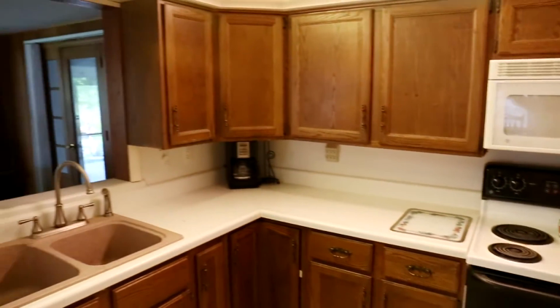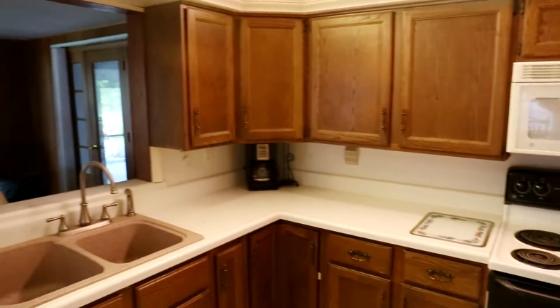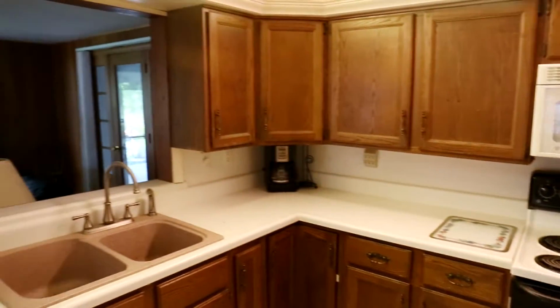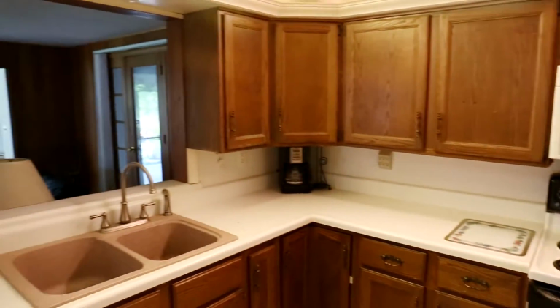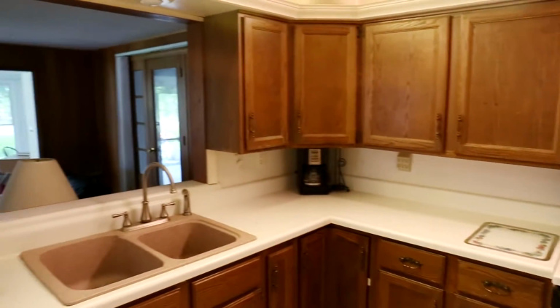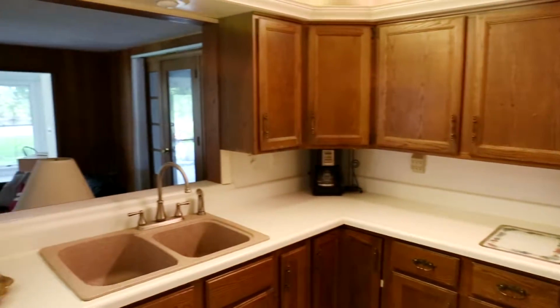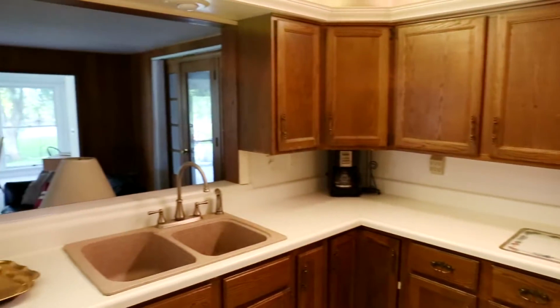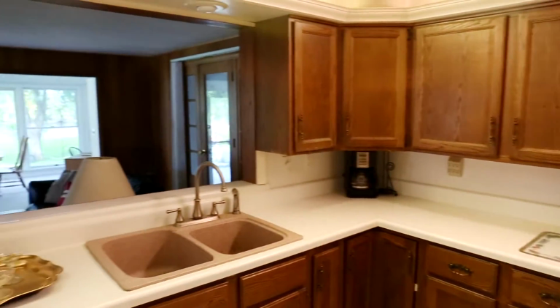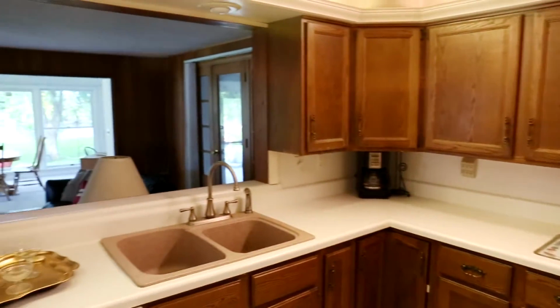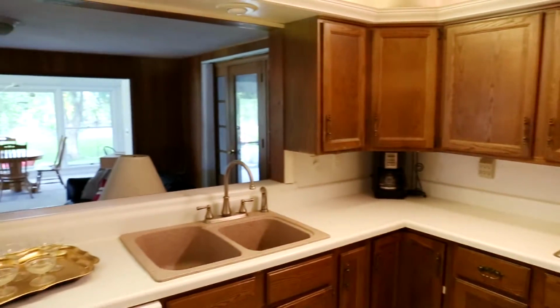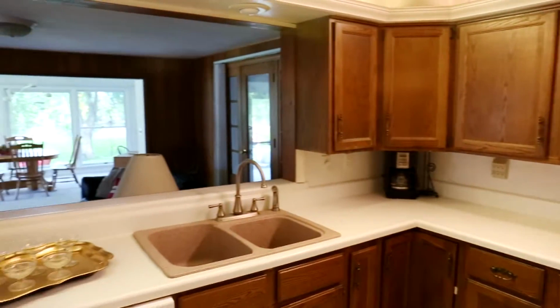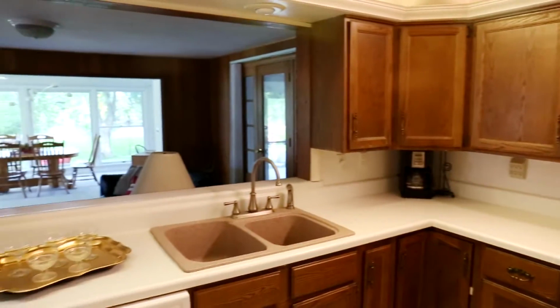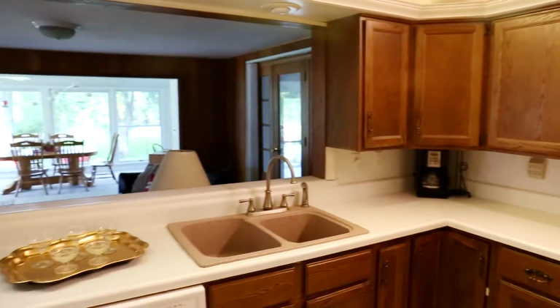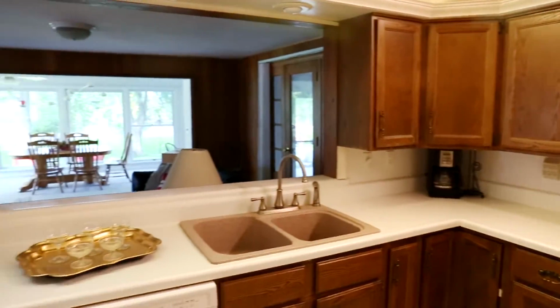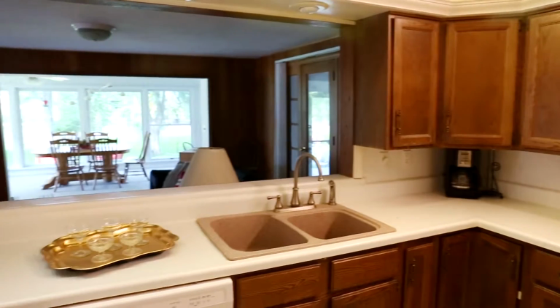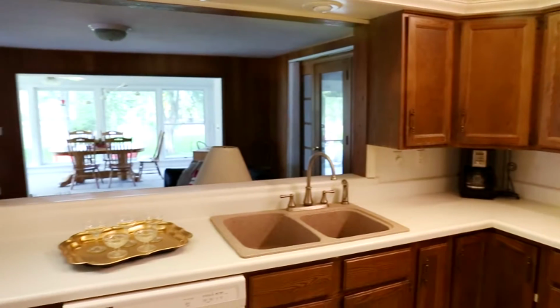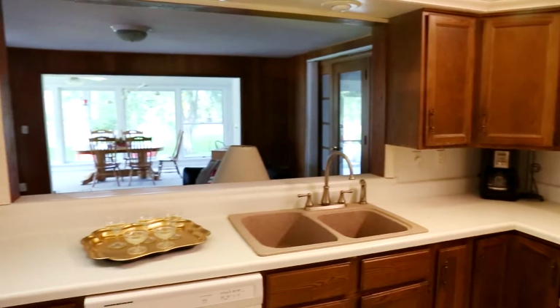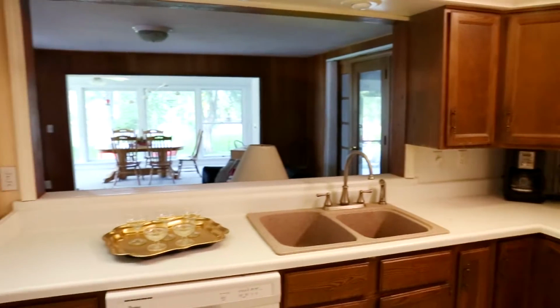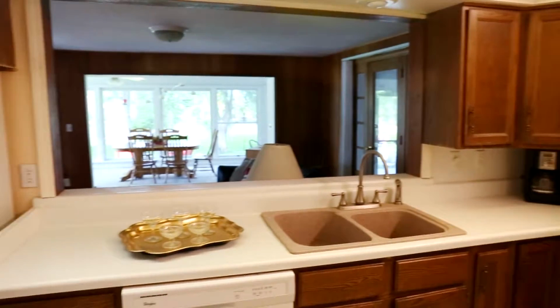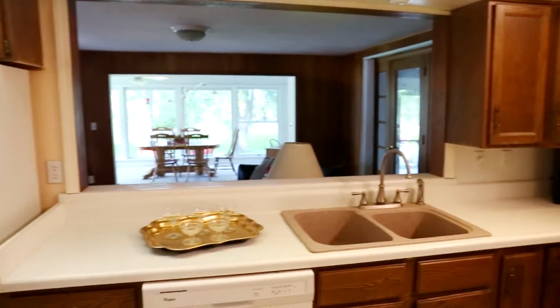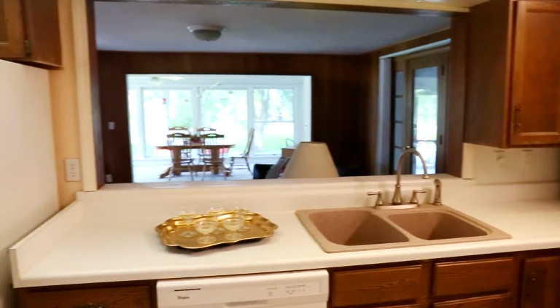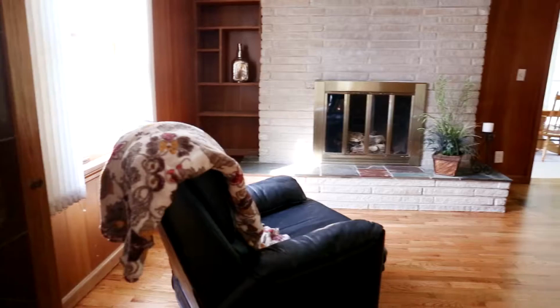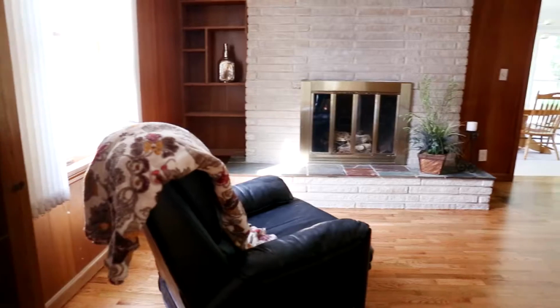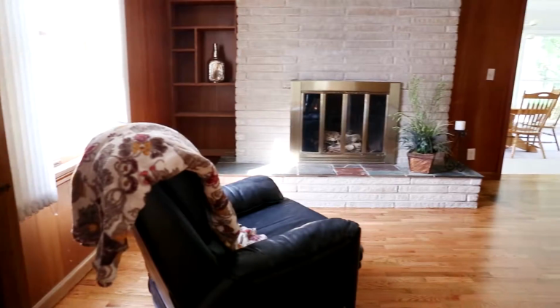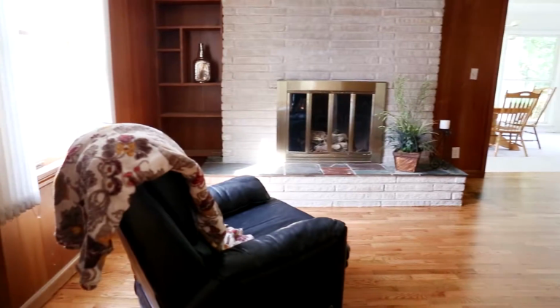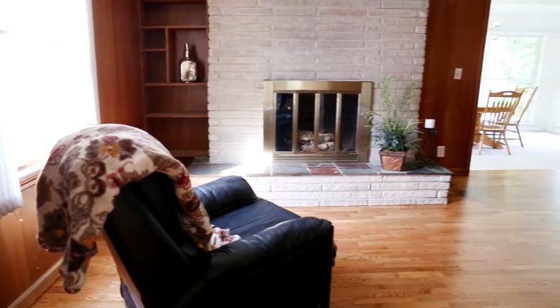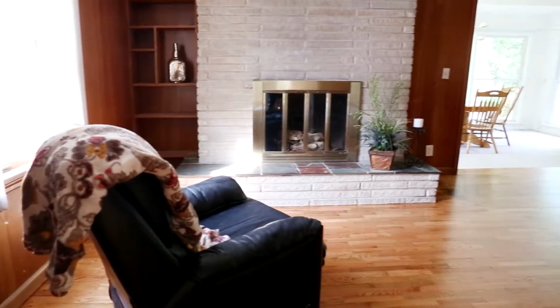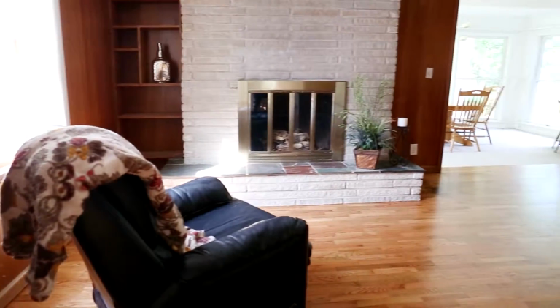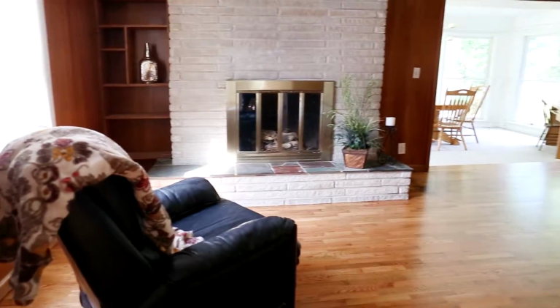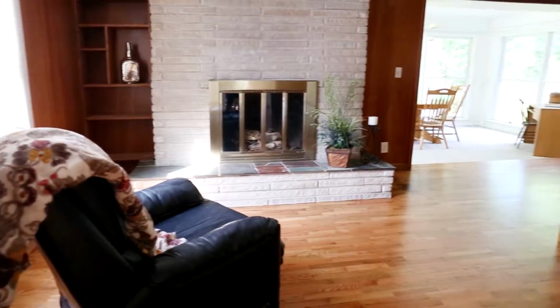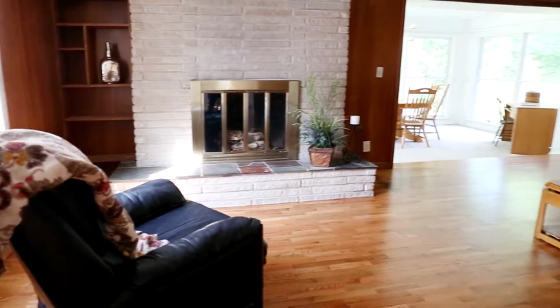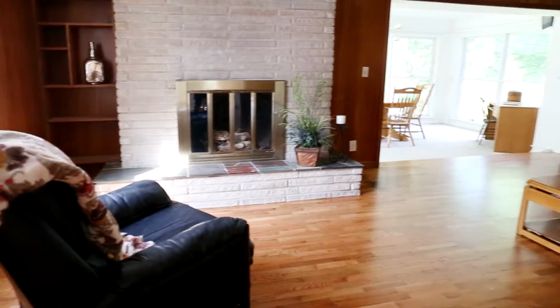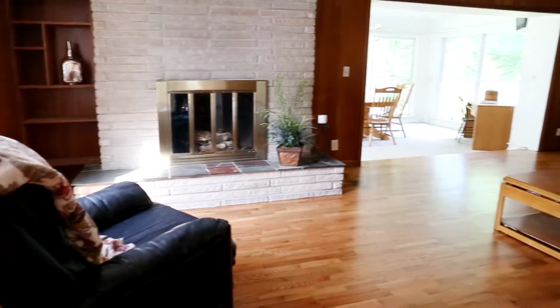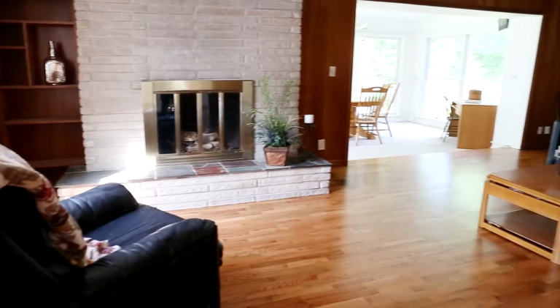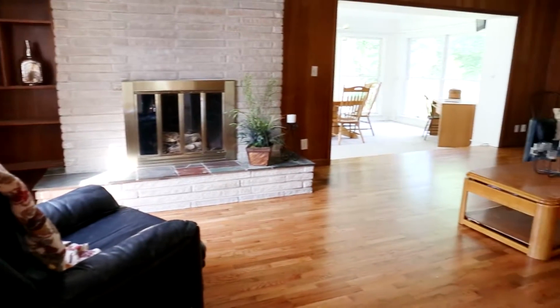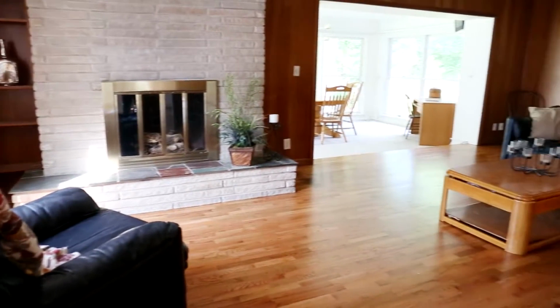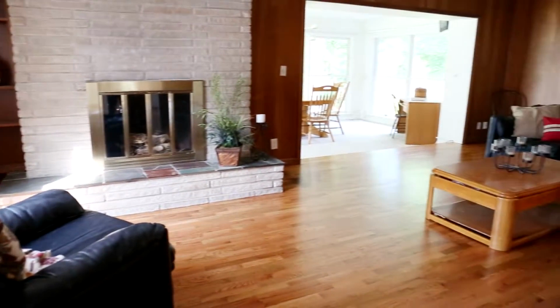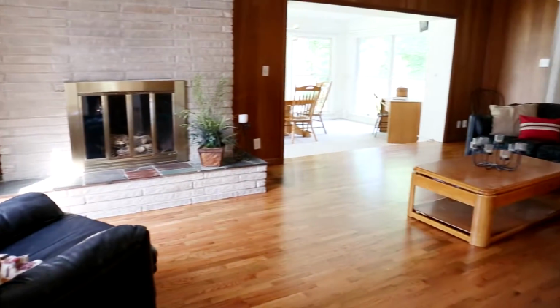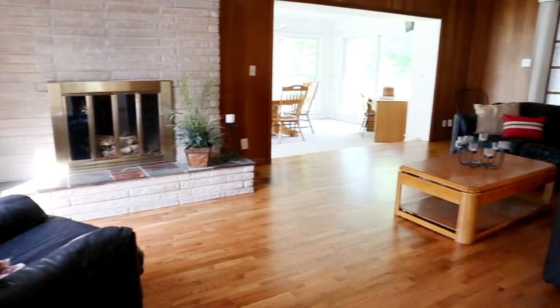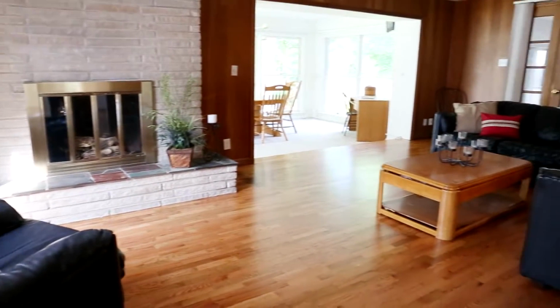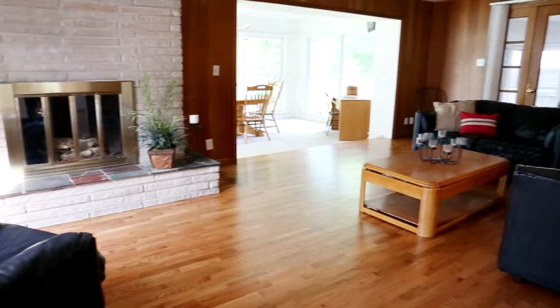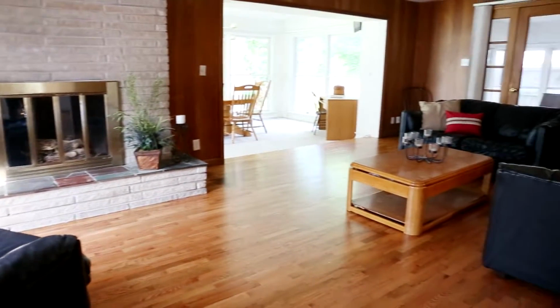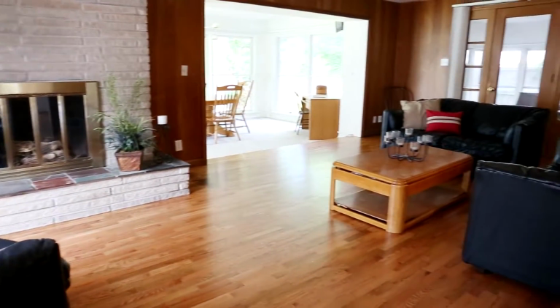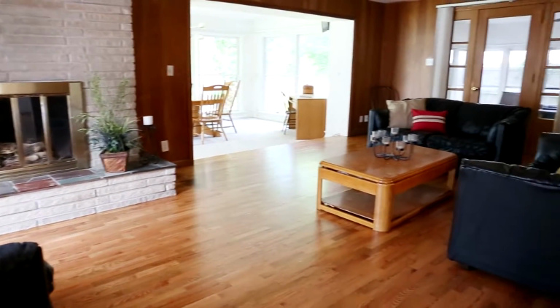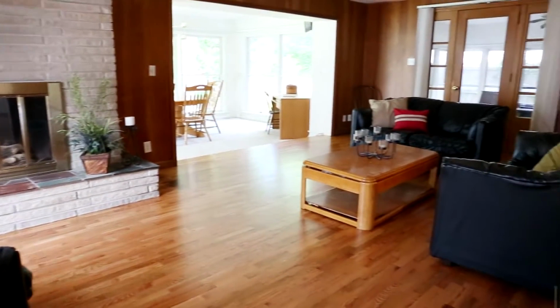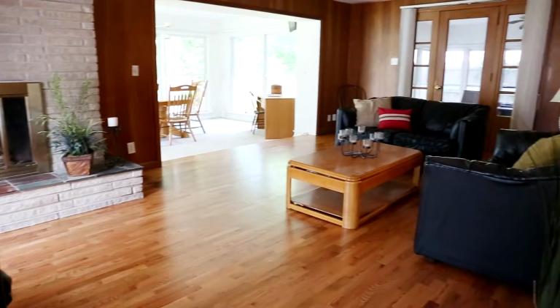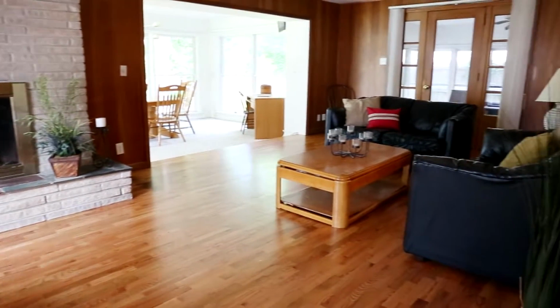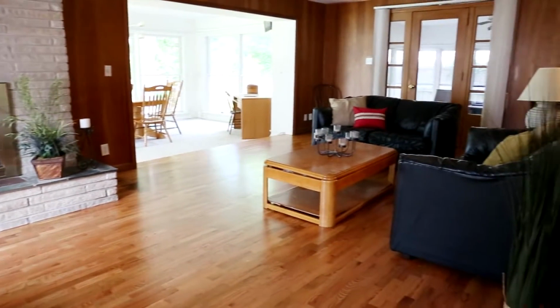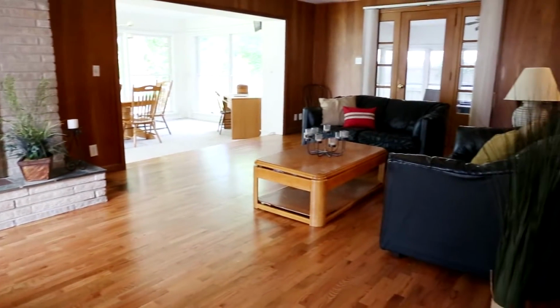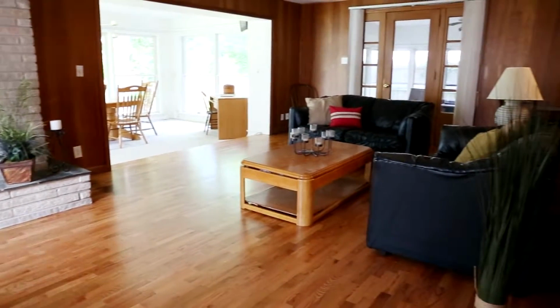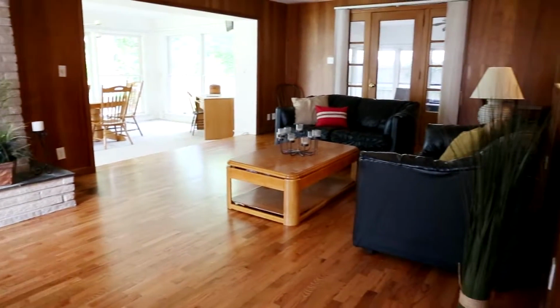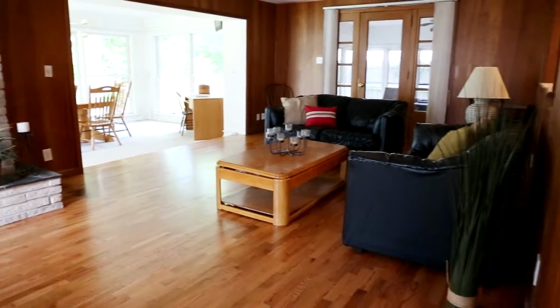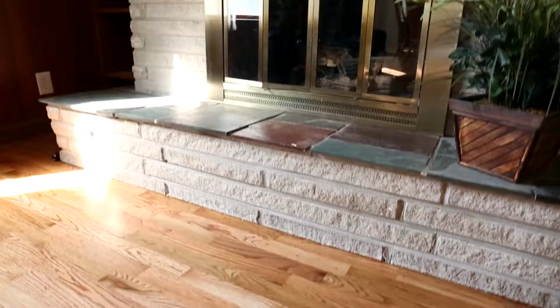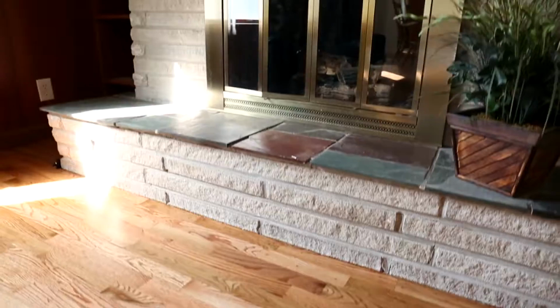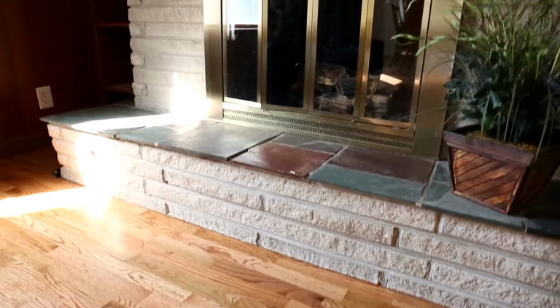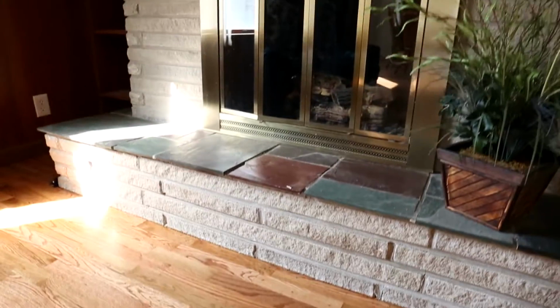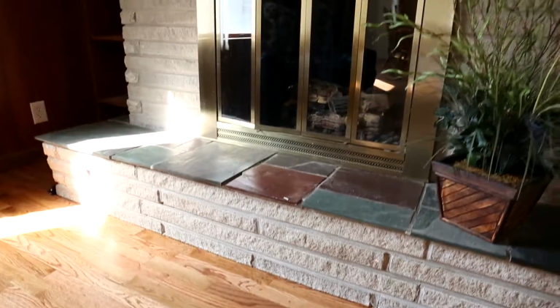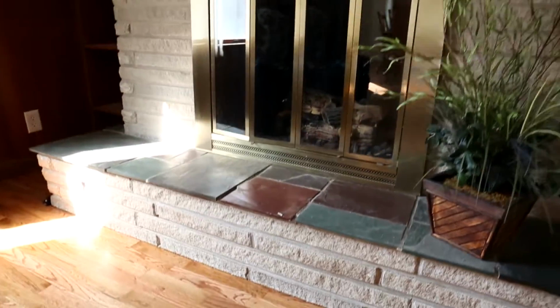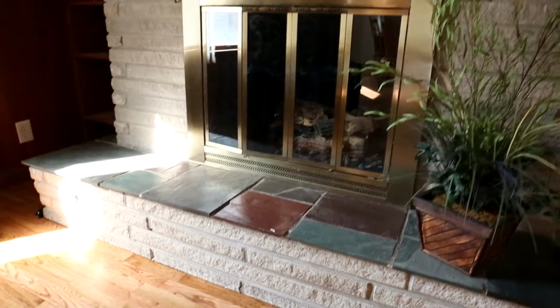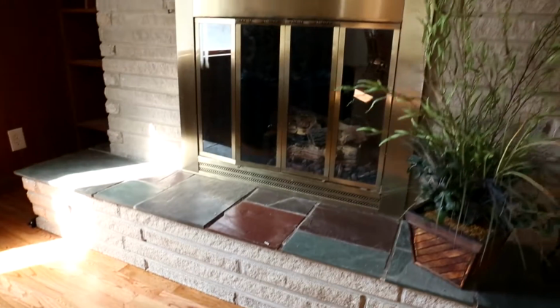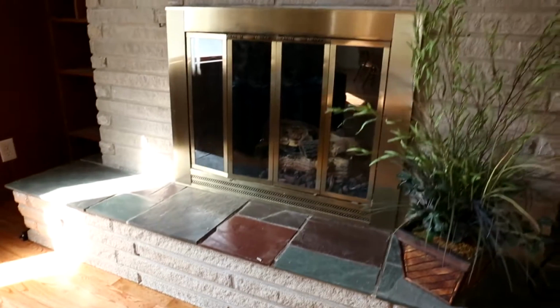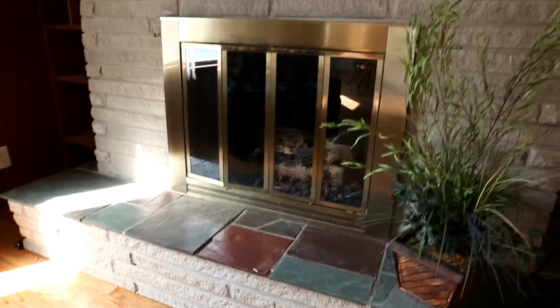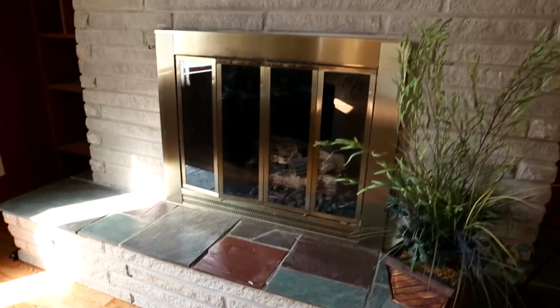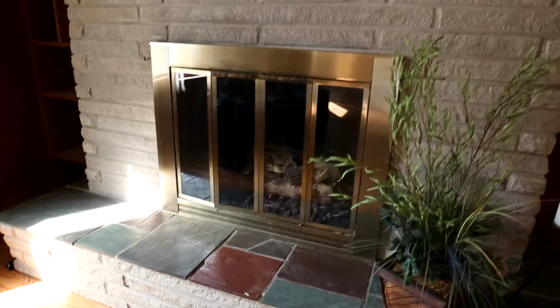Now it overlooks the family room with that big fireplace. Can't you just see an enormous flat screen TV over that fireplace?